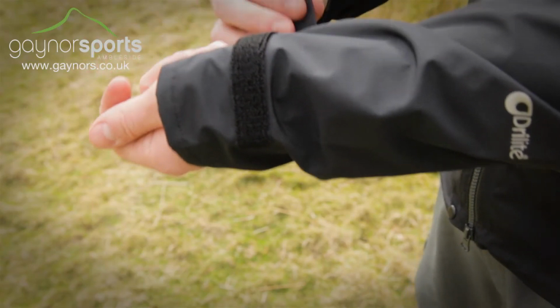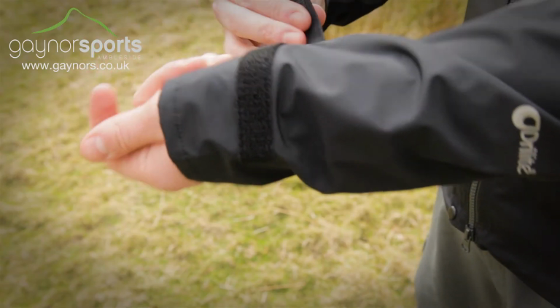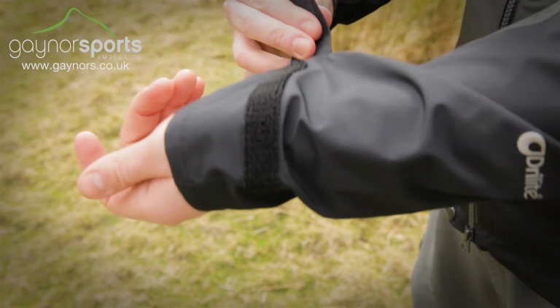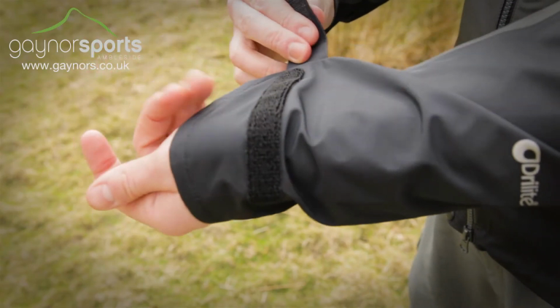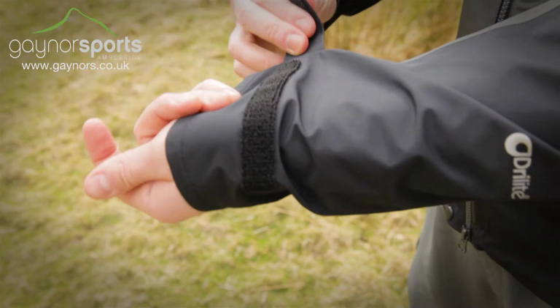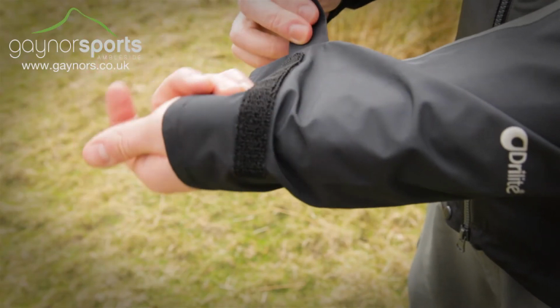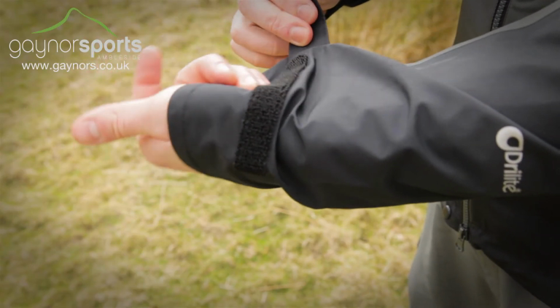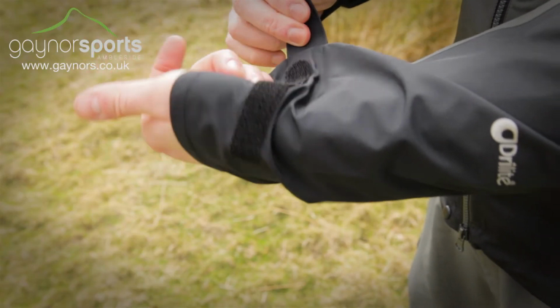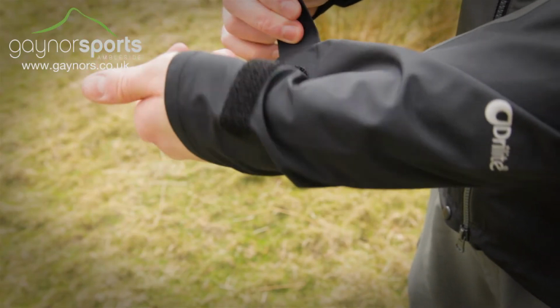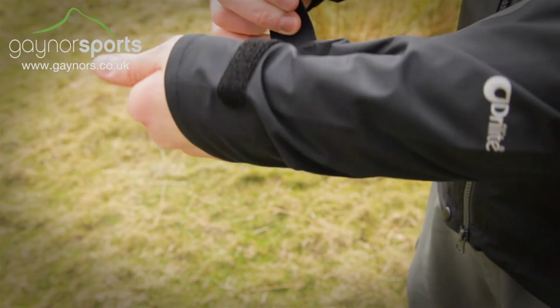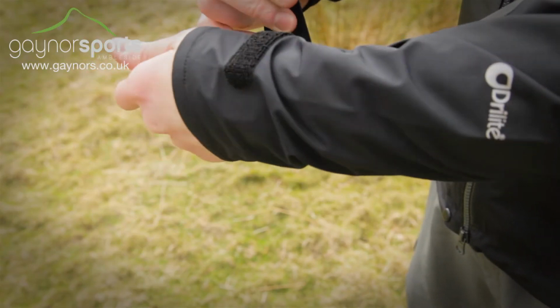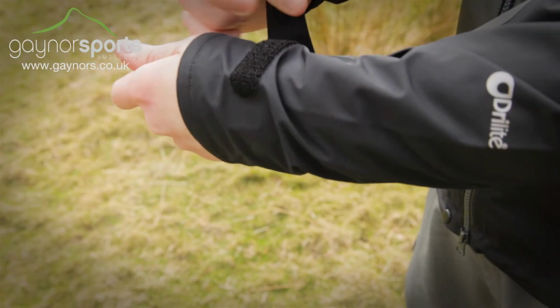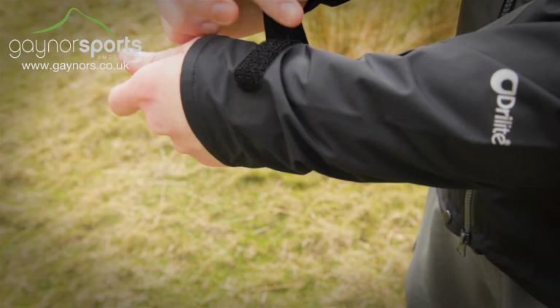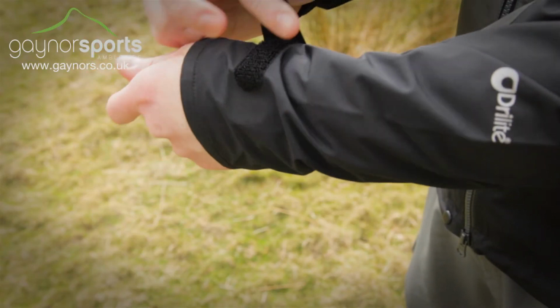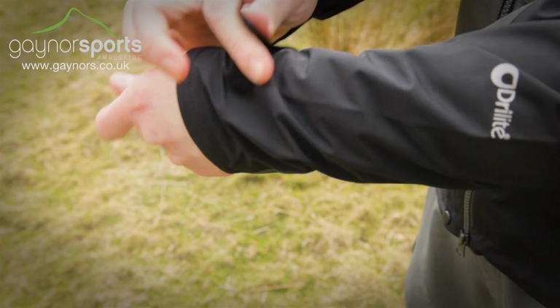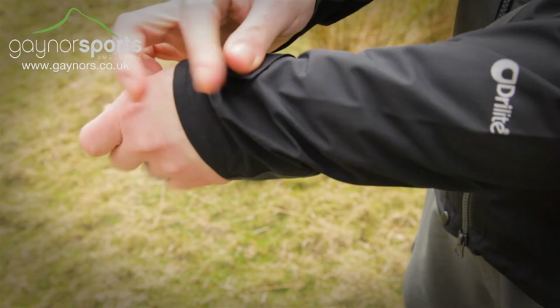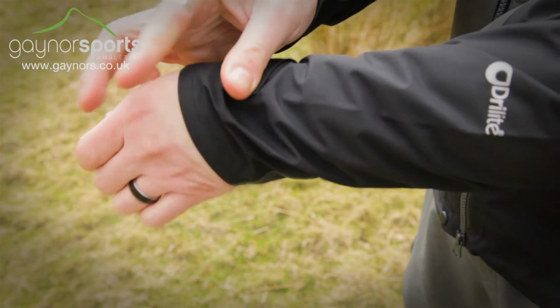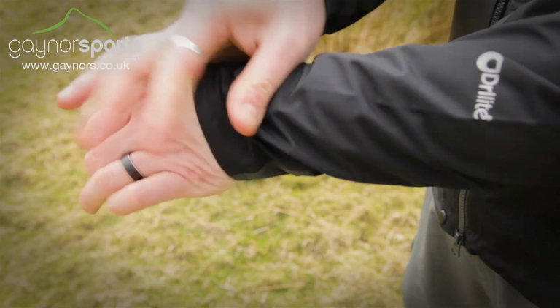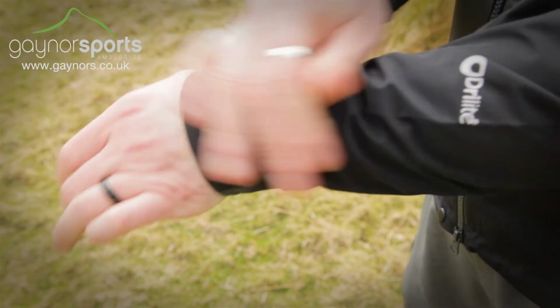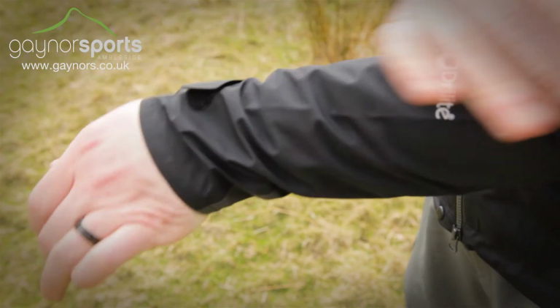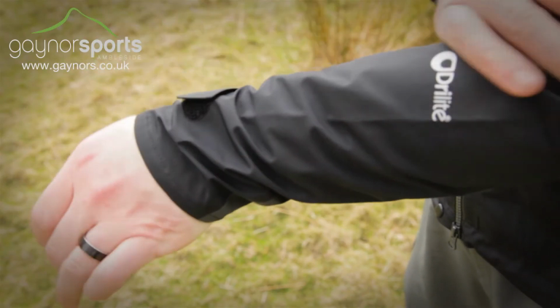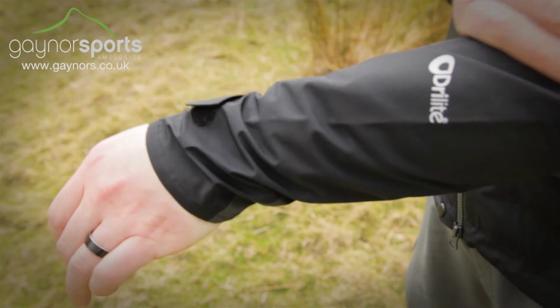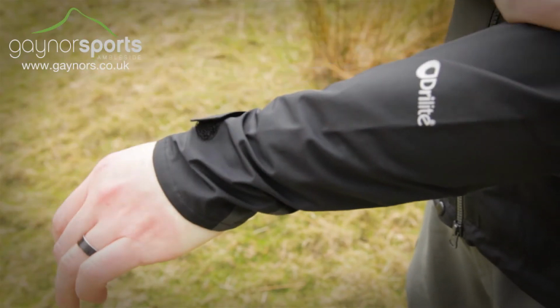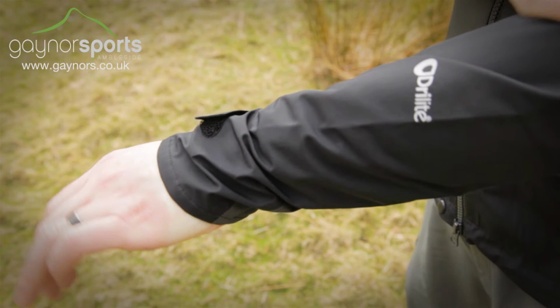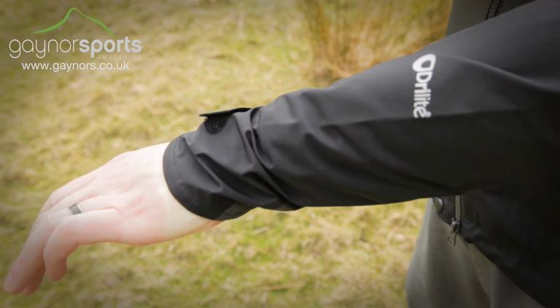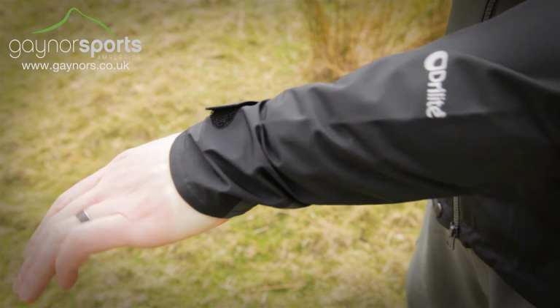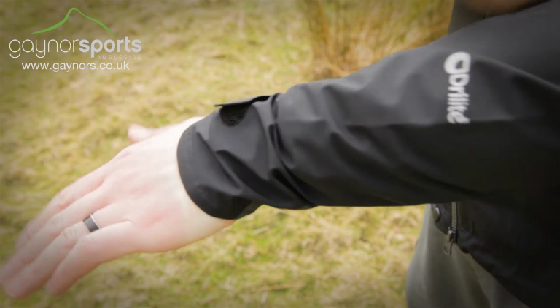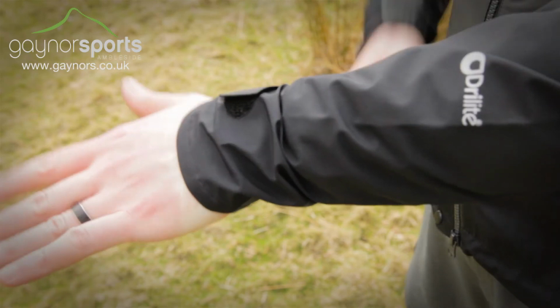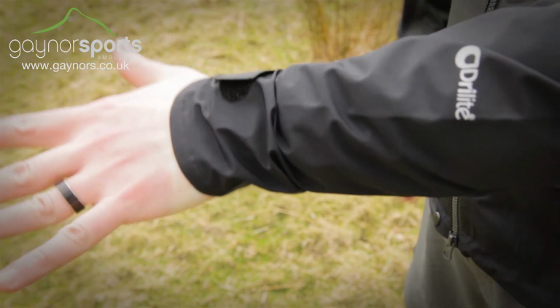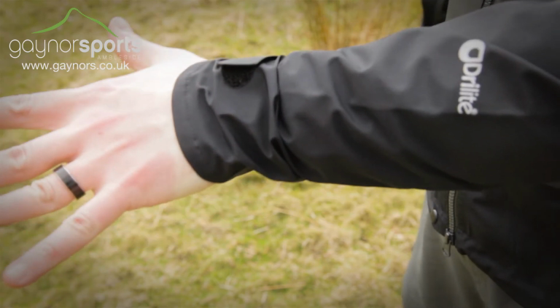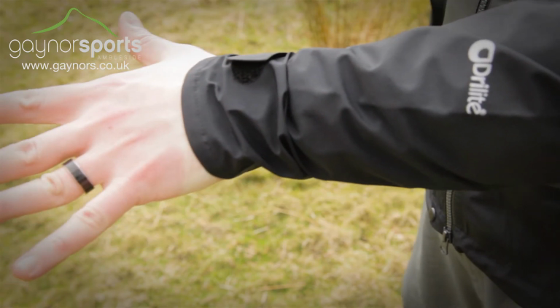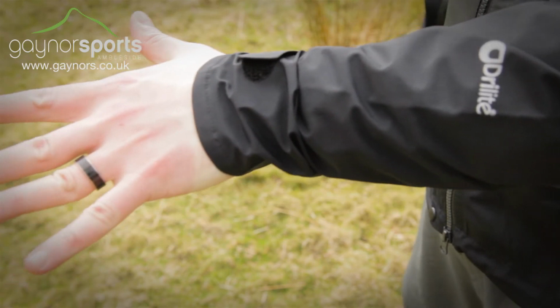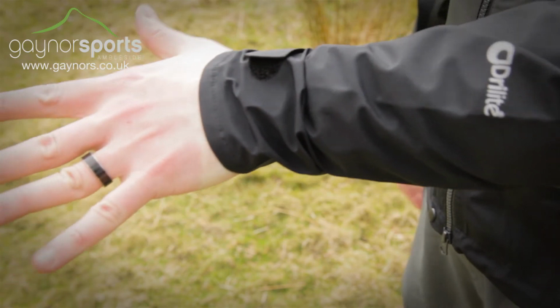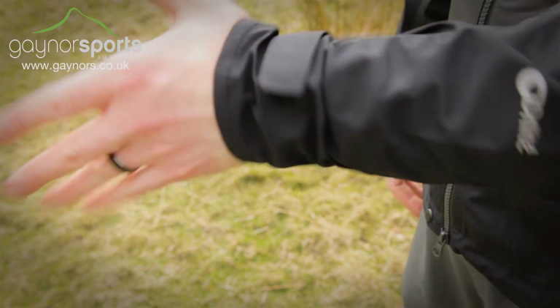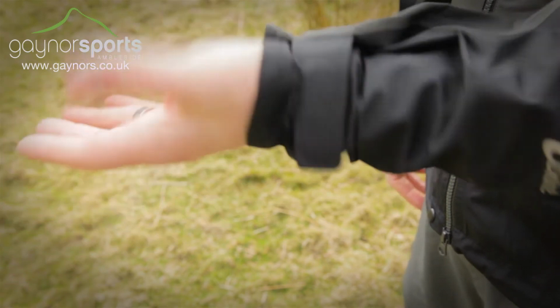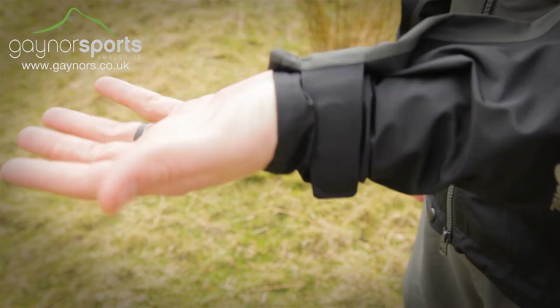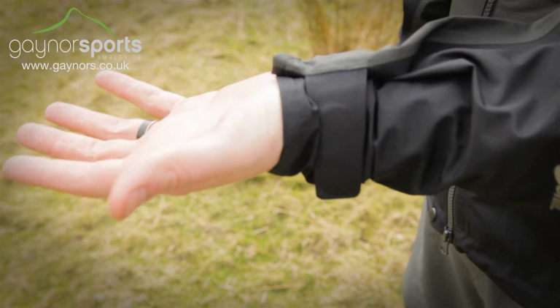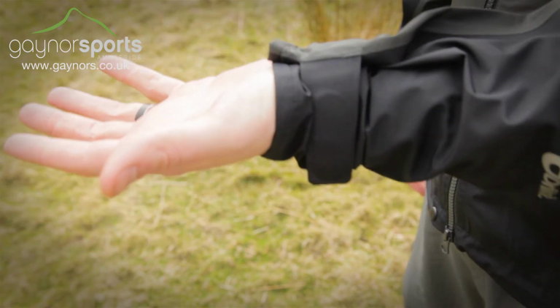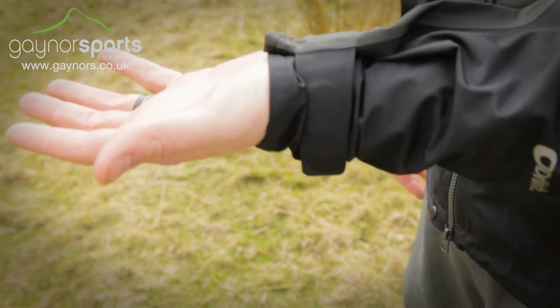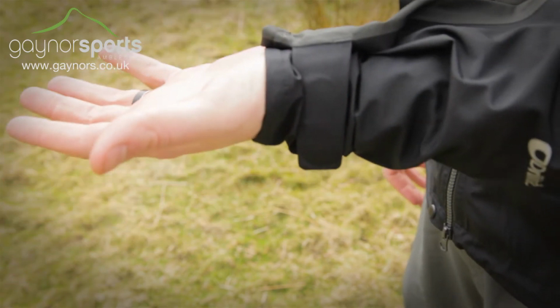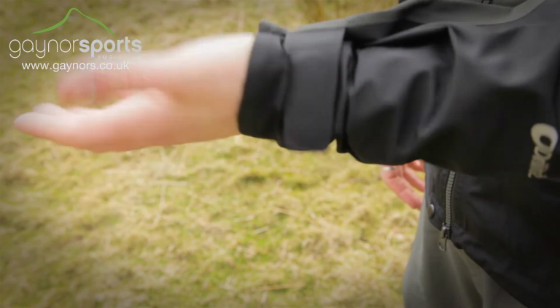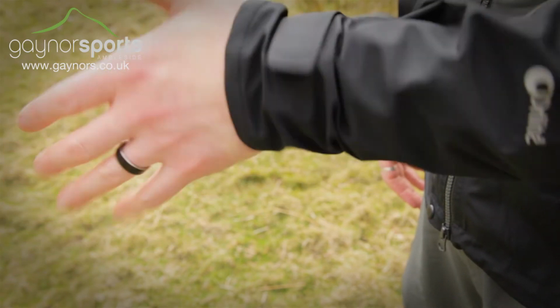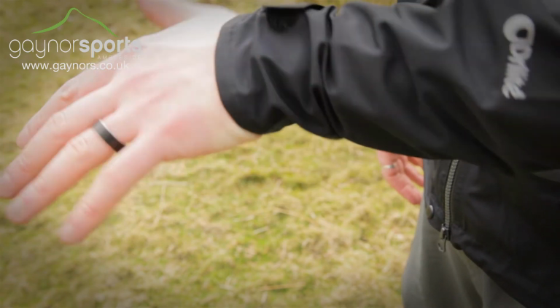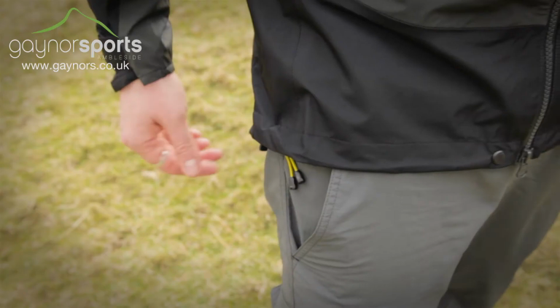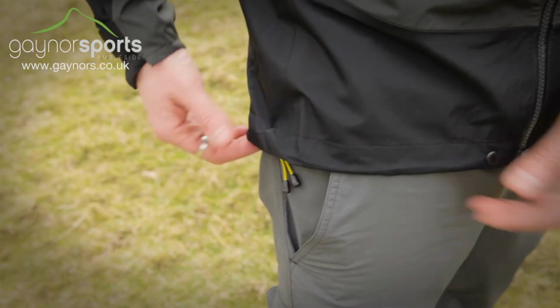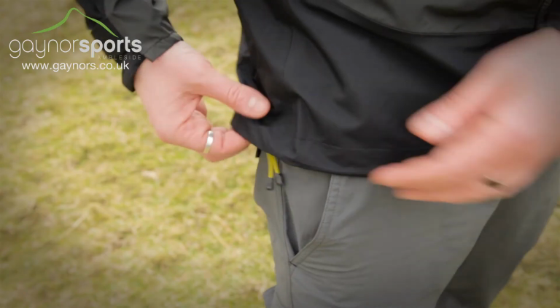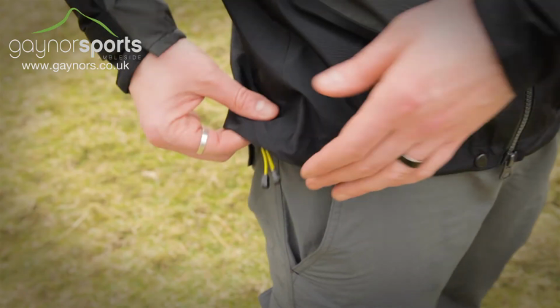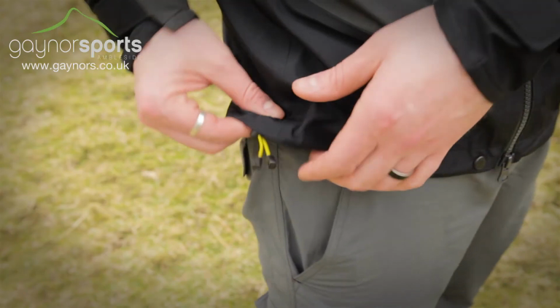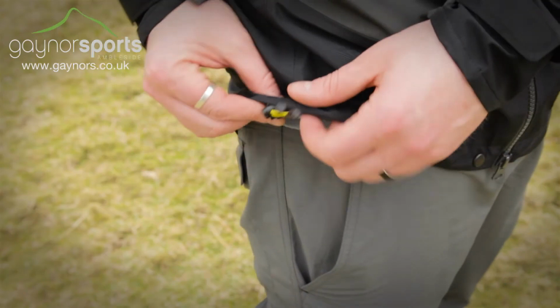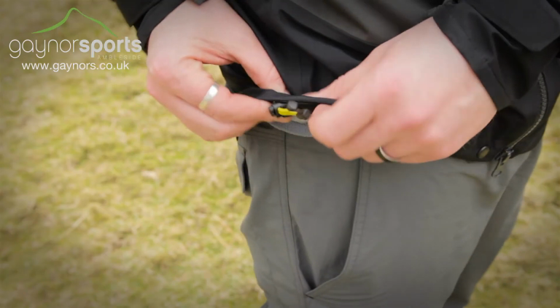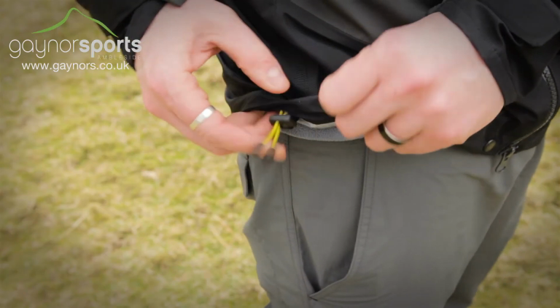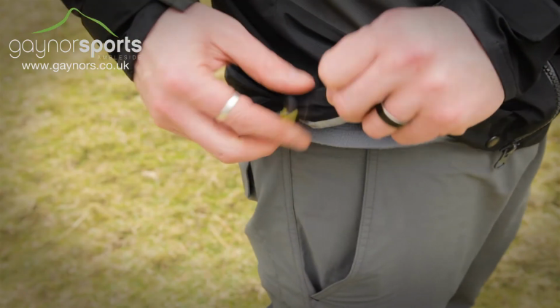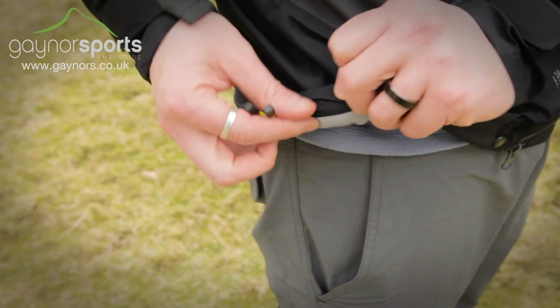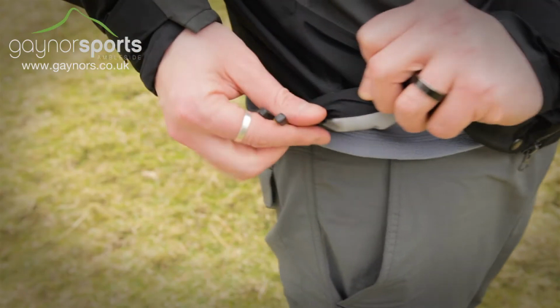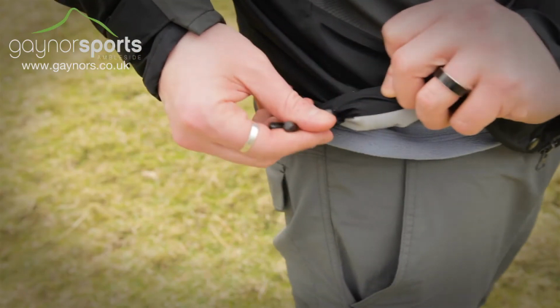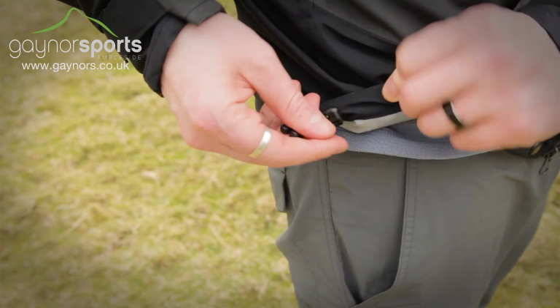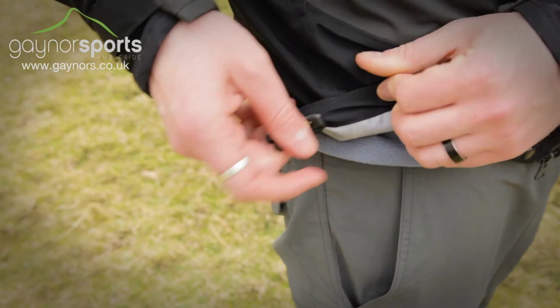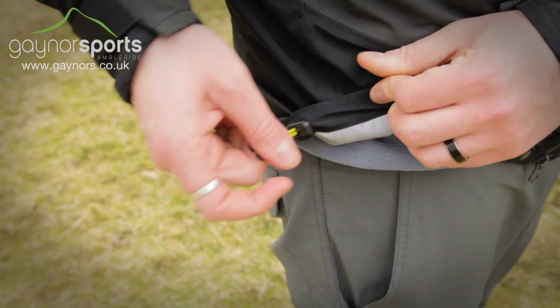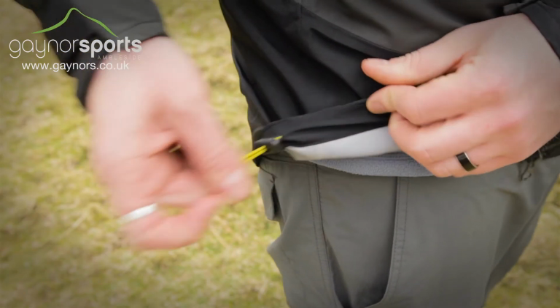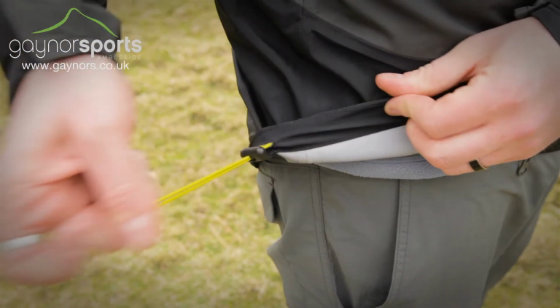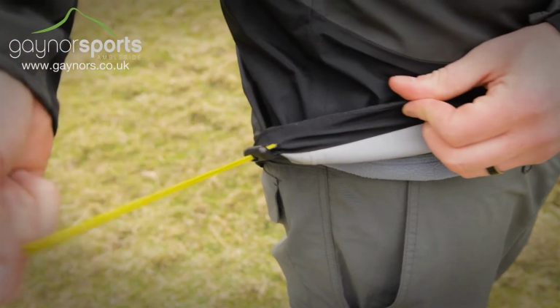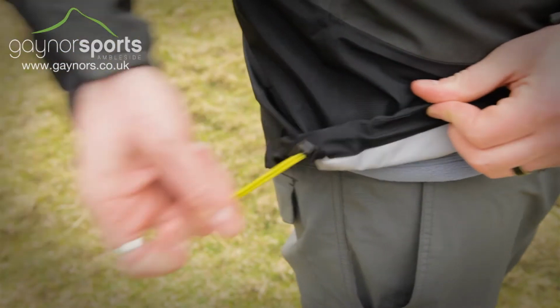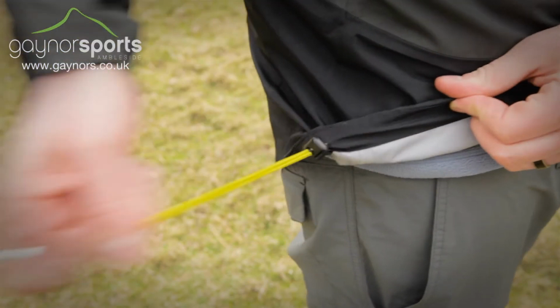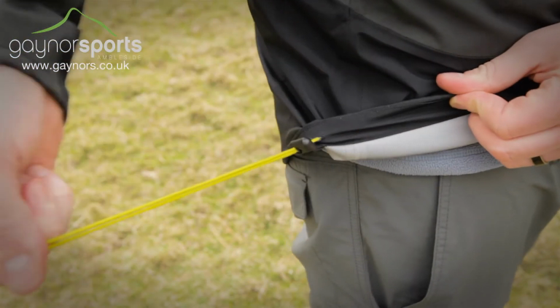The adjustable cuffs and single cord around the hem keep weather locked out, whilst the underarm pit zips allow for greater ventilation when you're working hard.